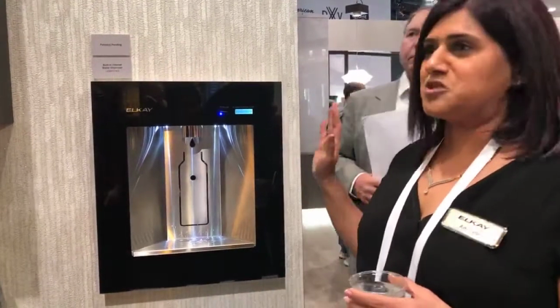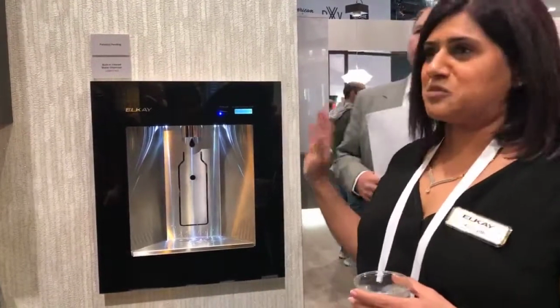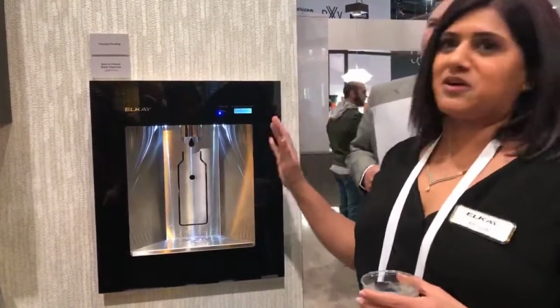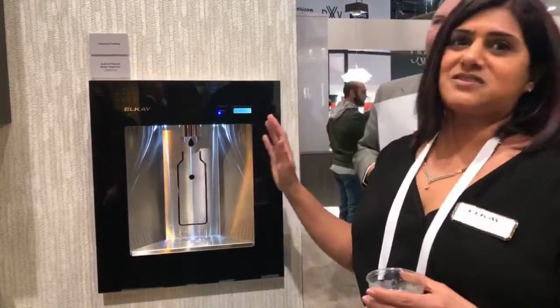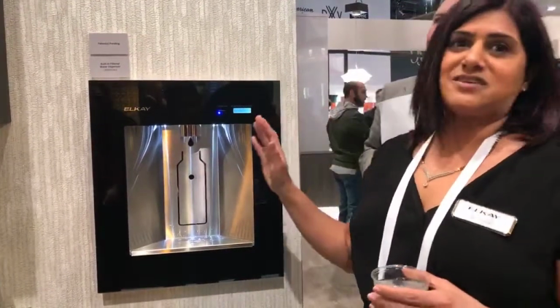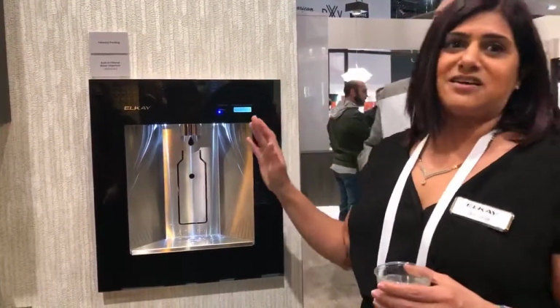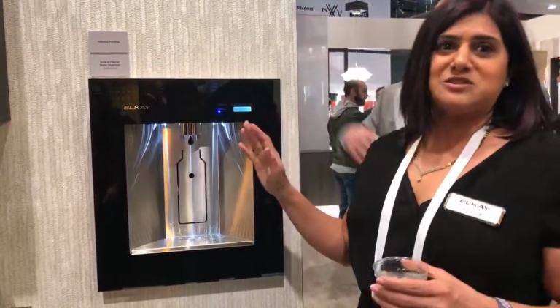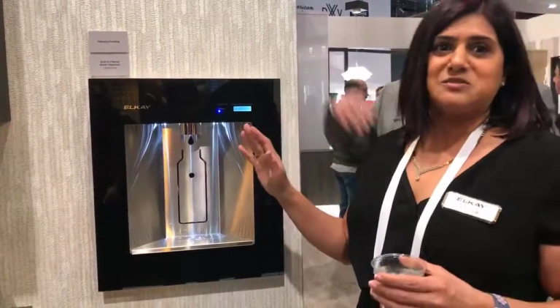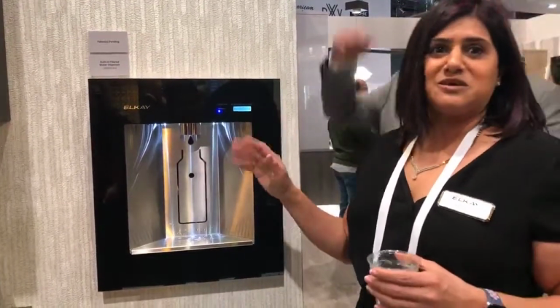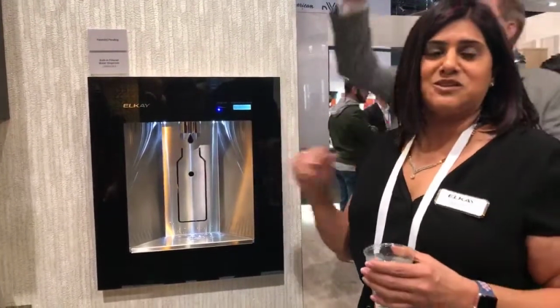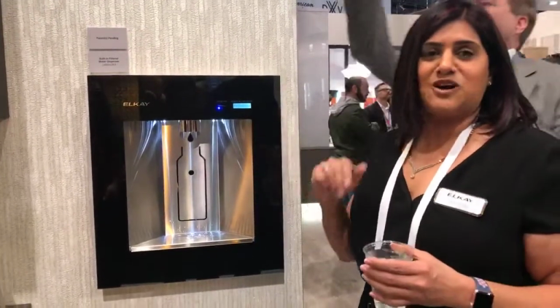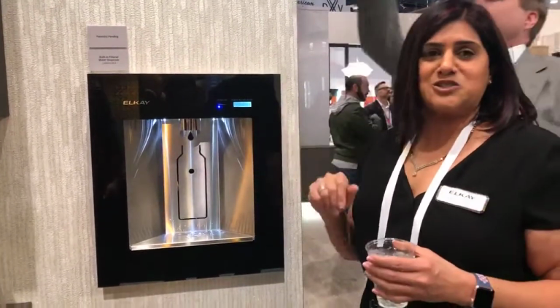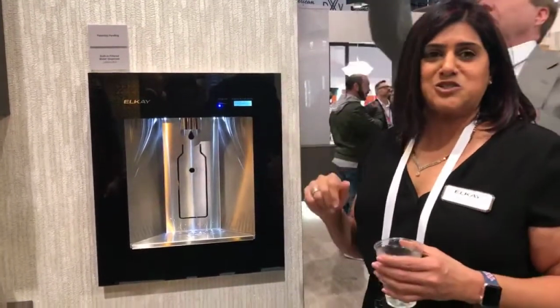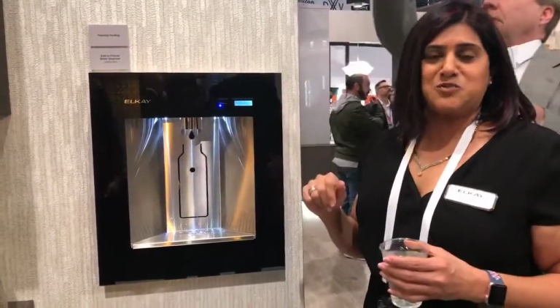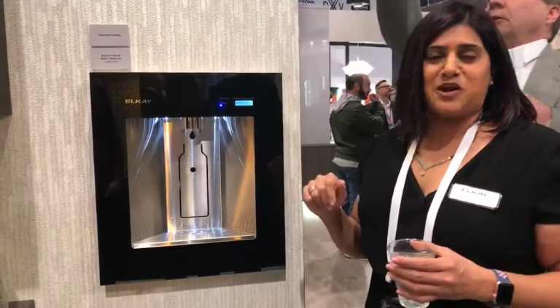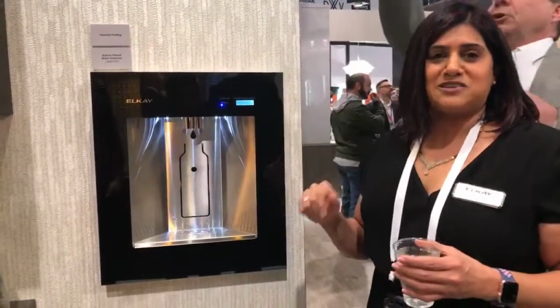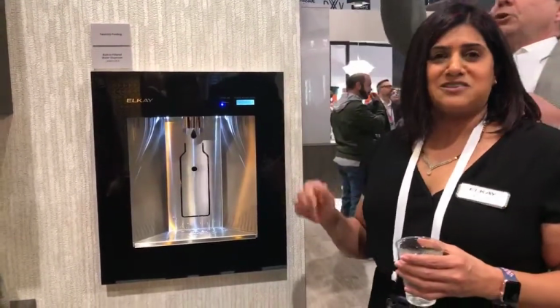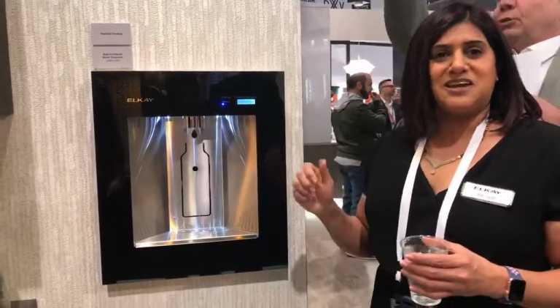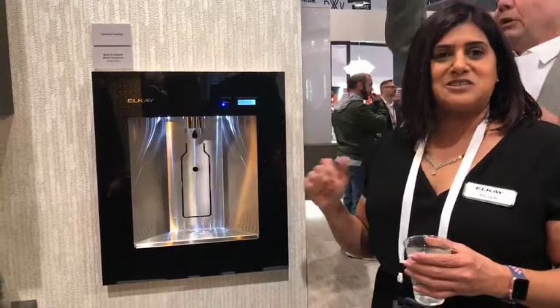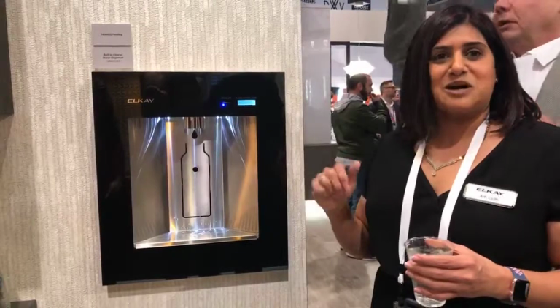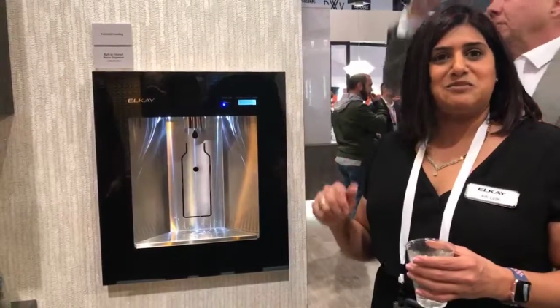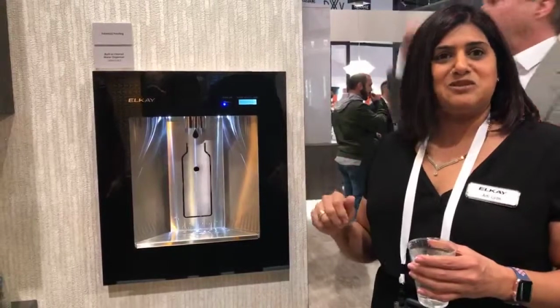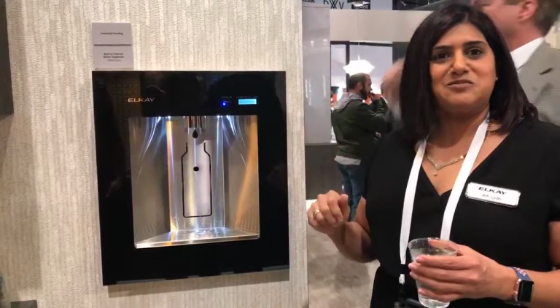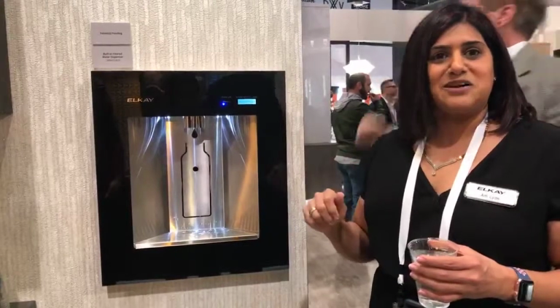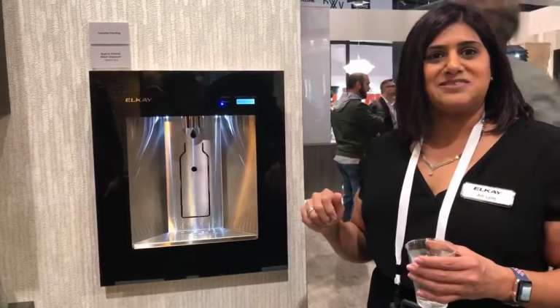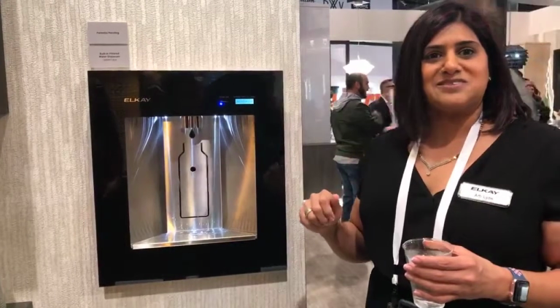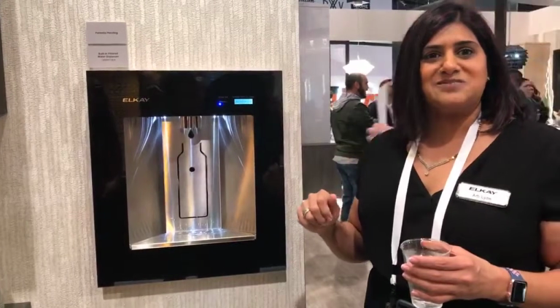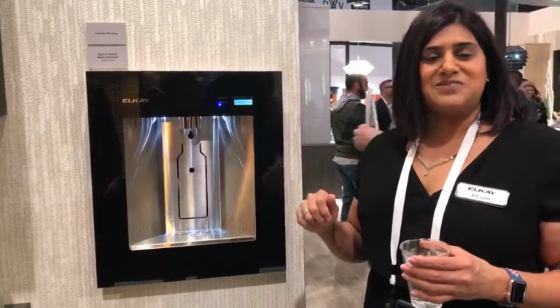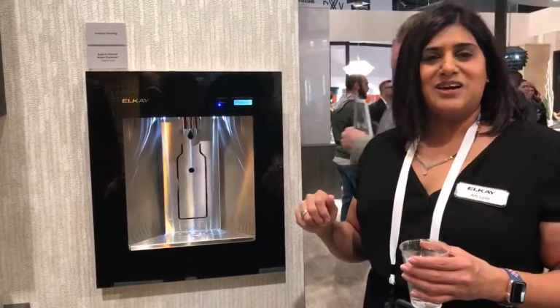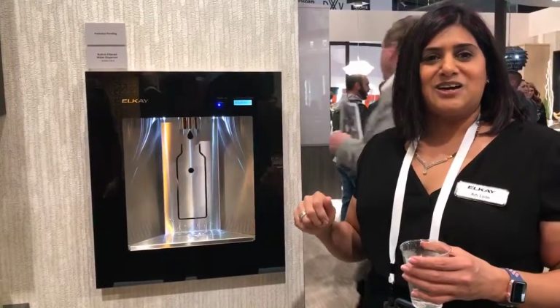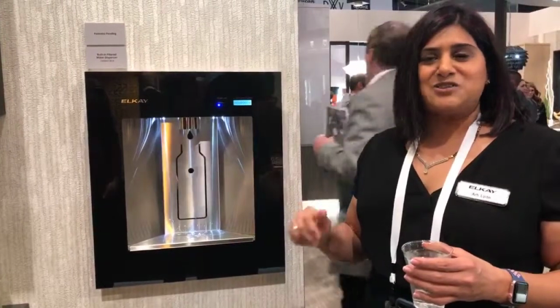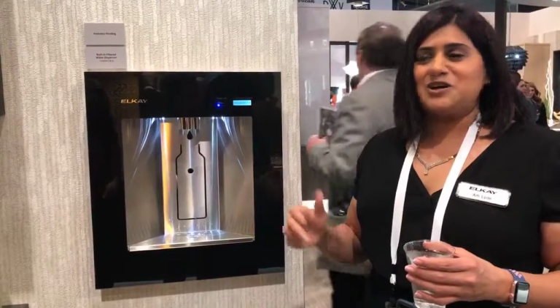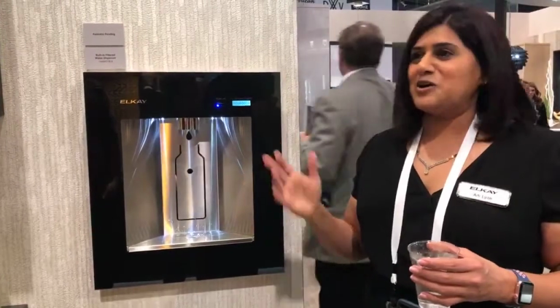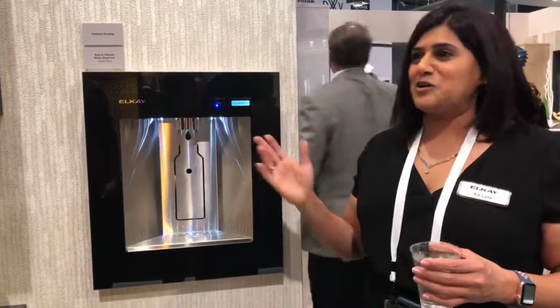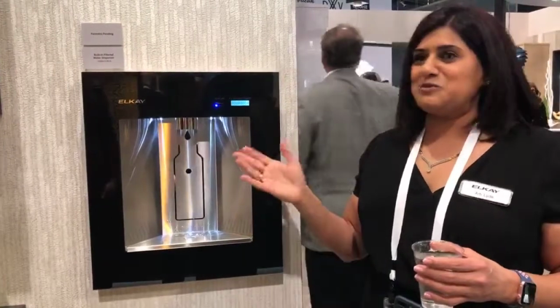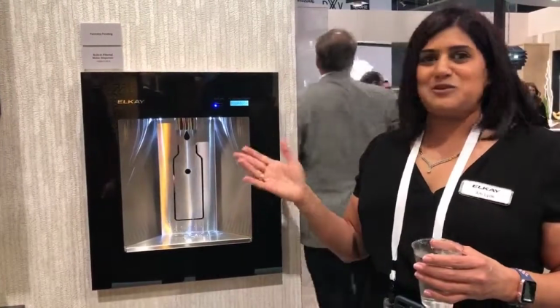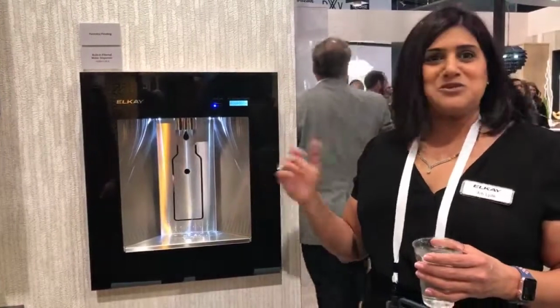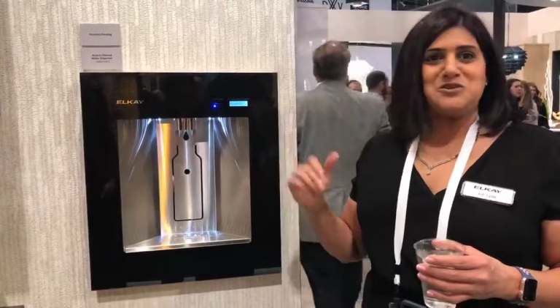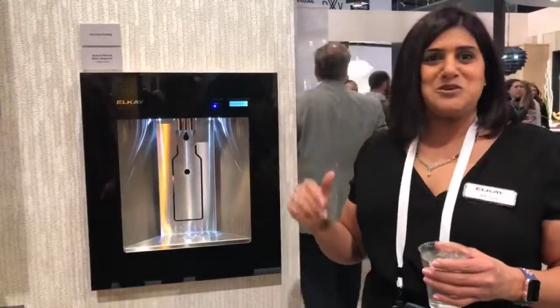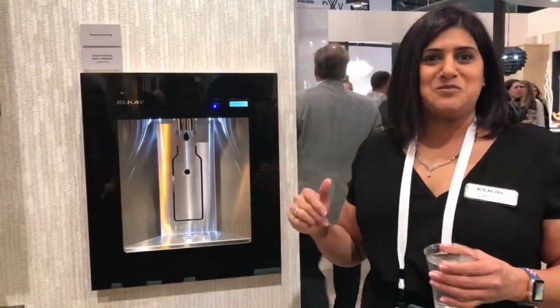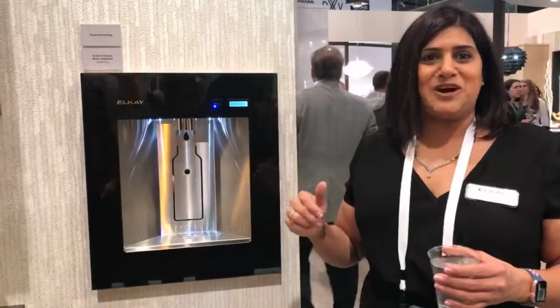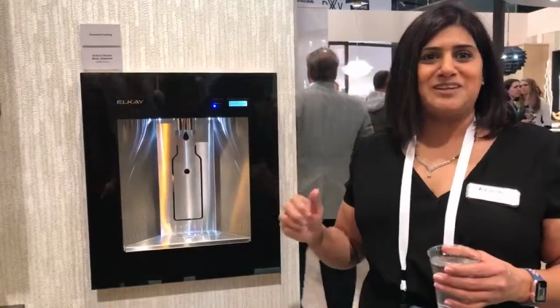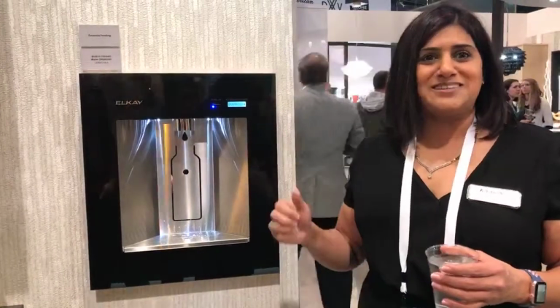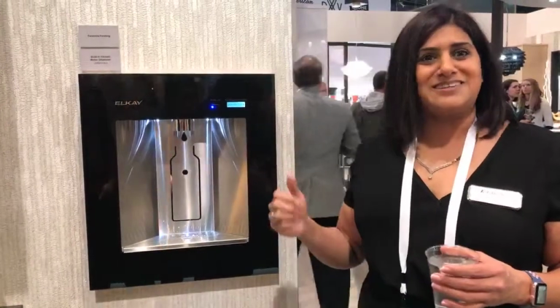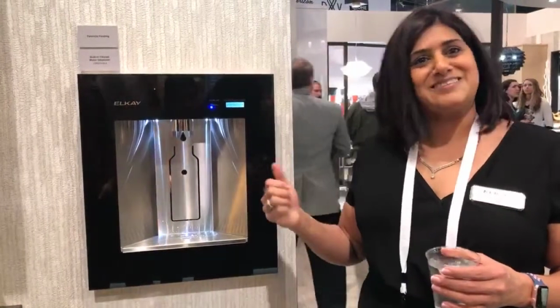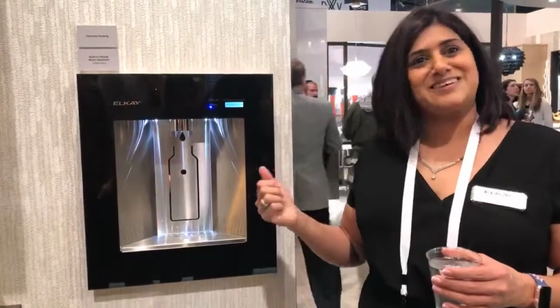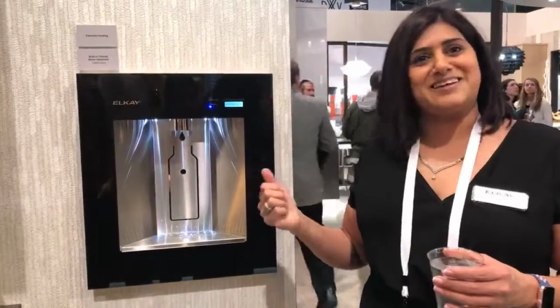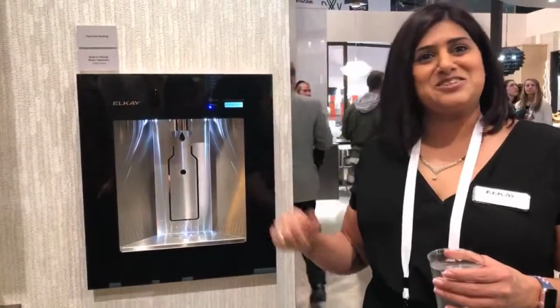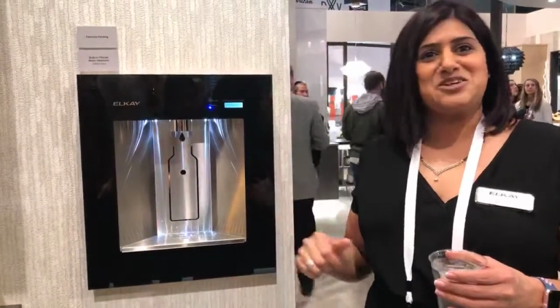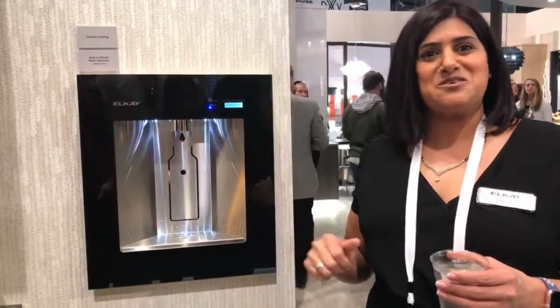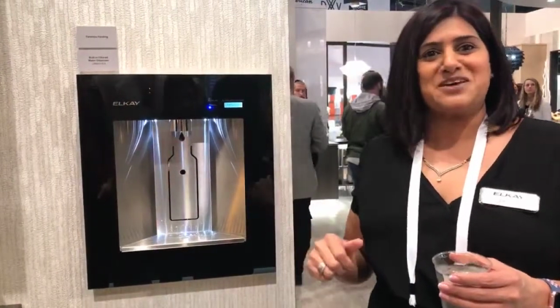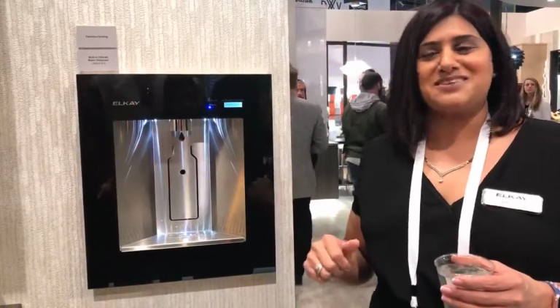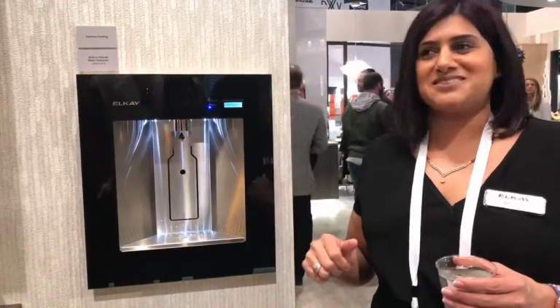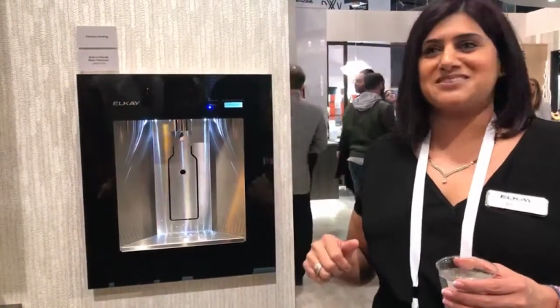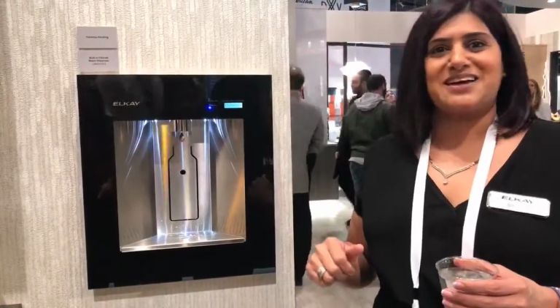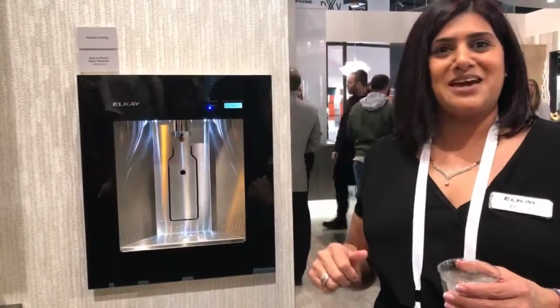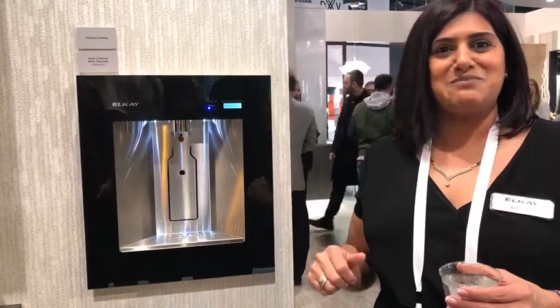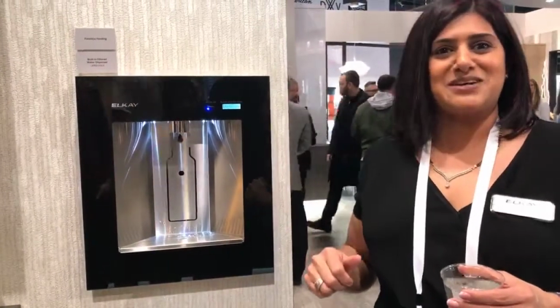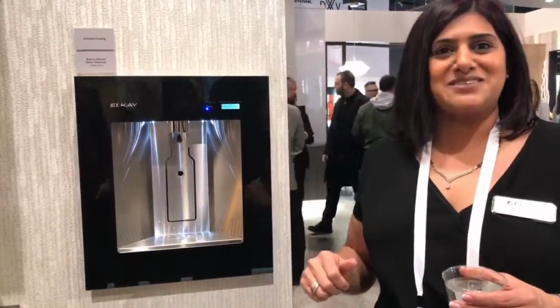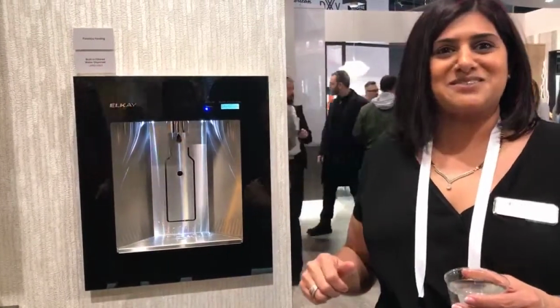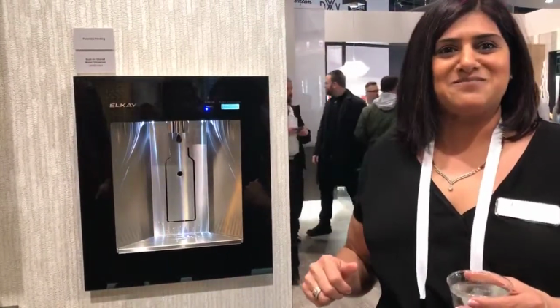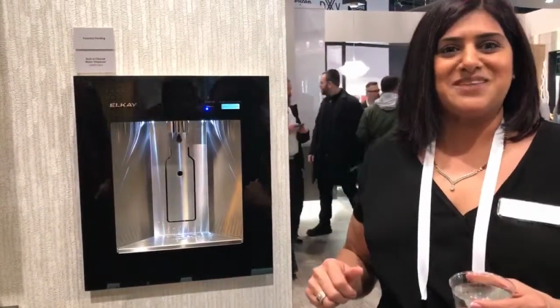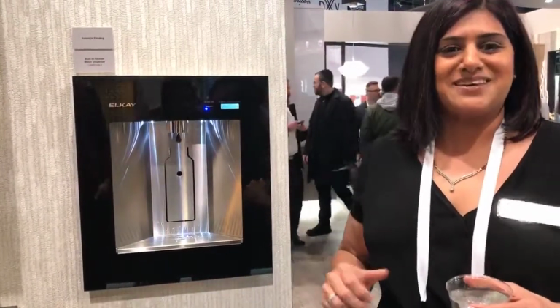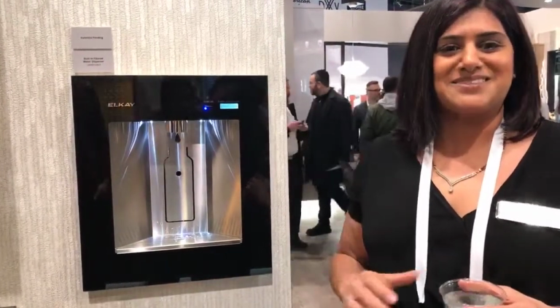Super excited to launch this product in the next couple of months. I hope you enjoy the product and I'm excited to showcase this at KBIS. Thanks.